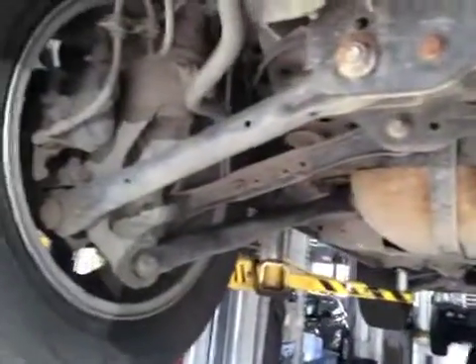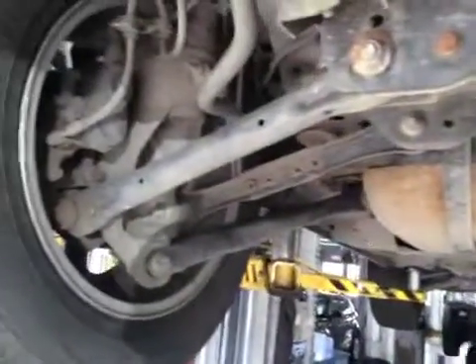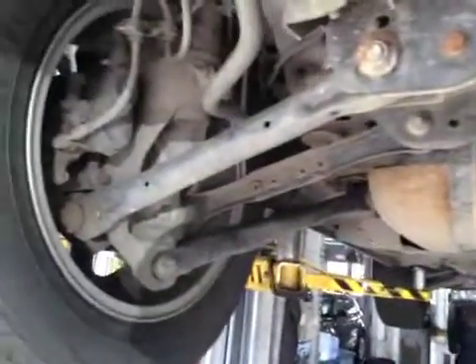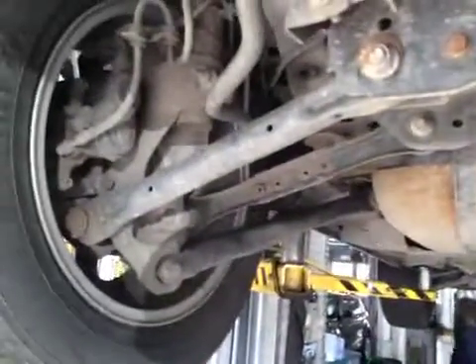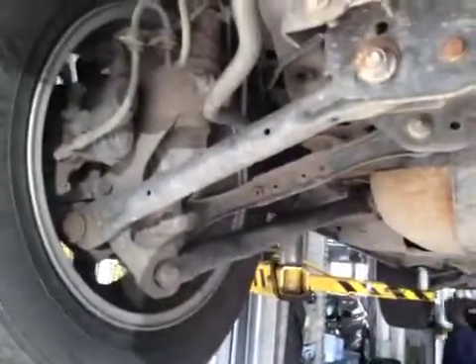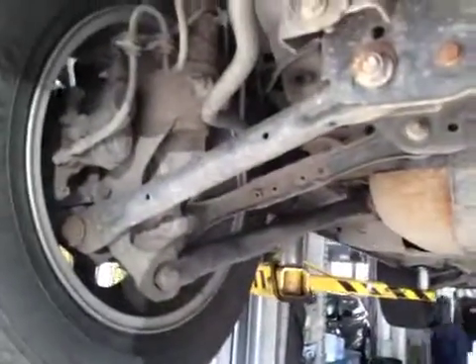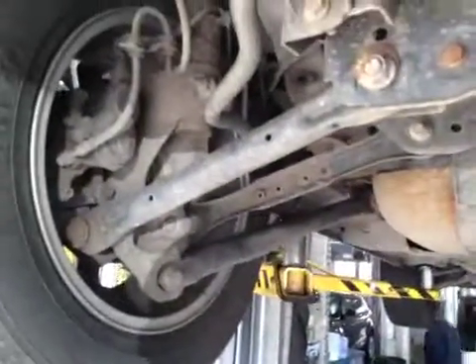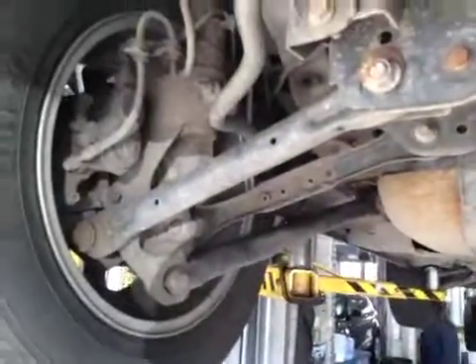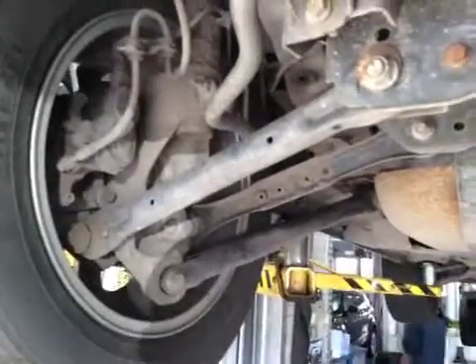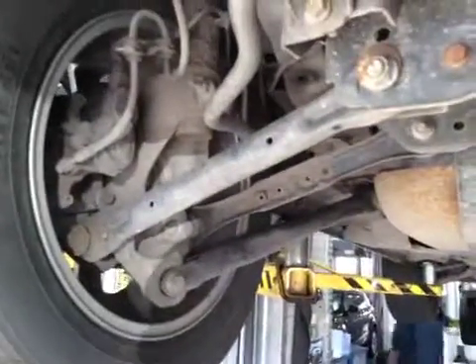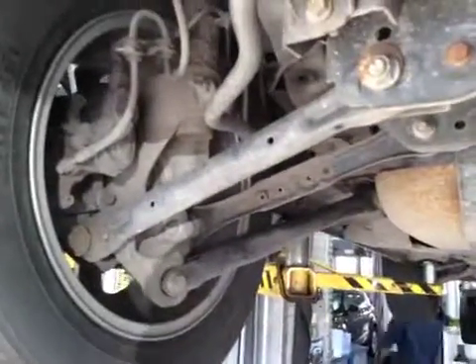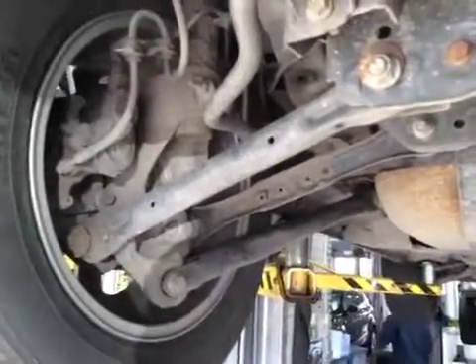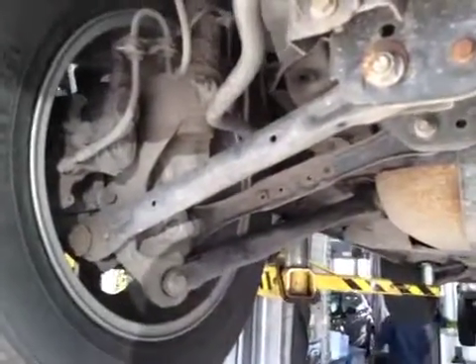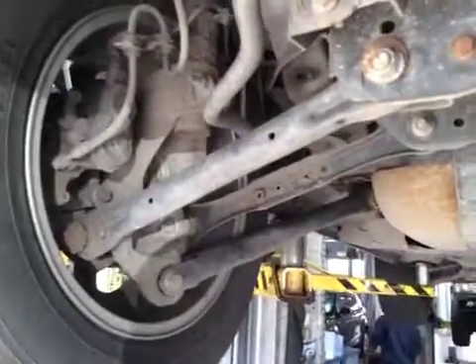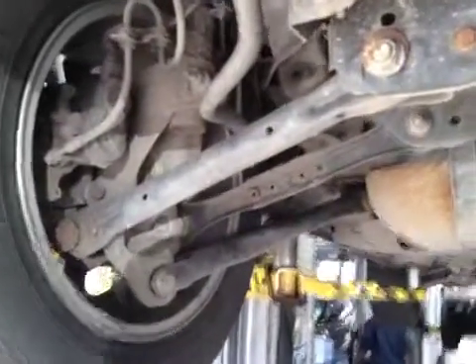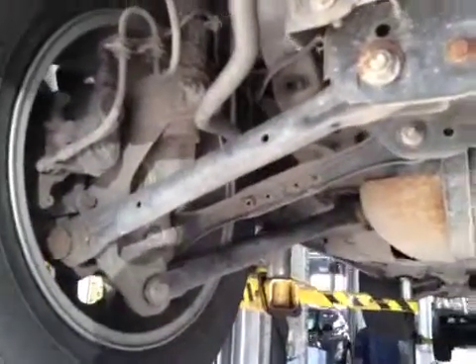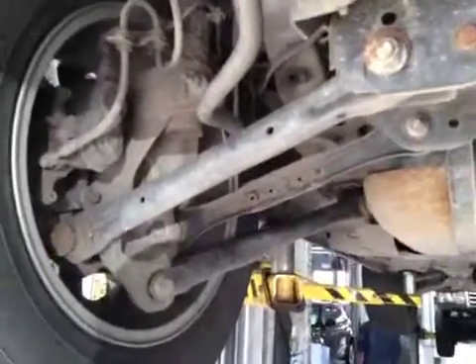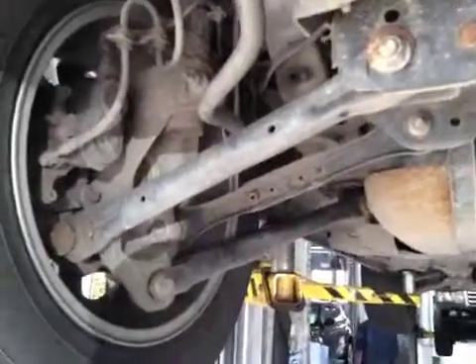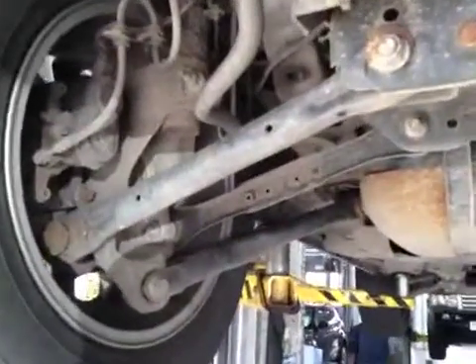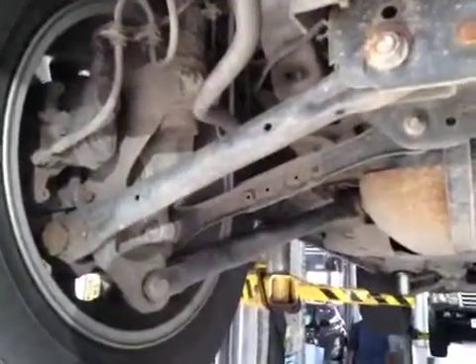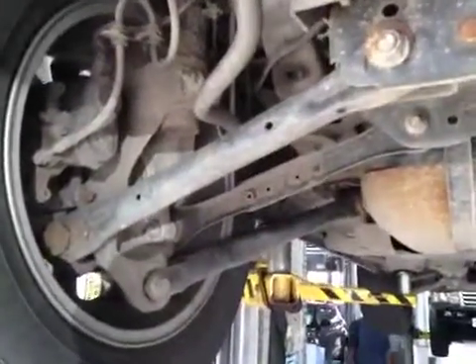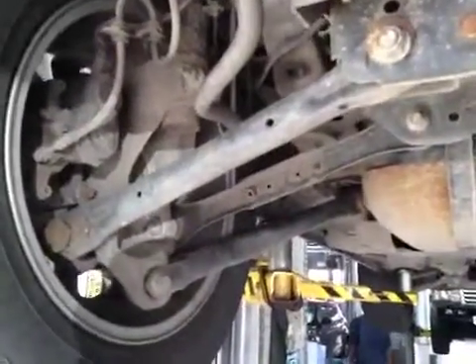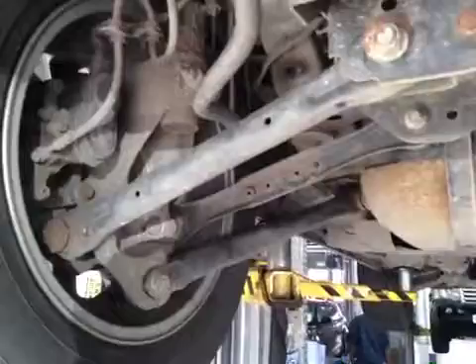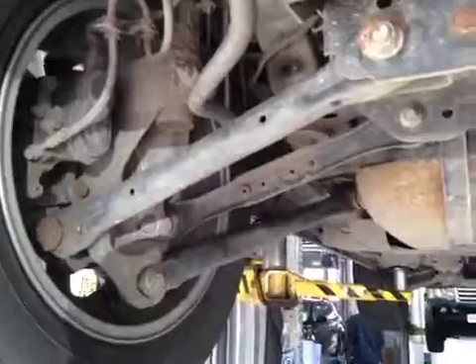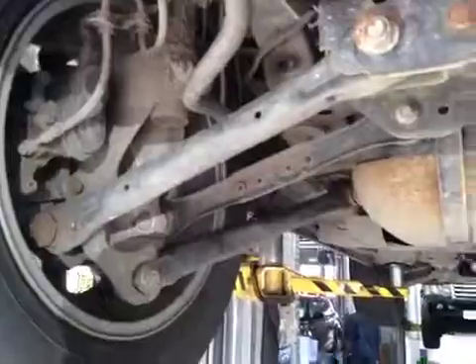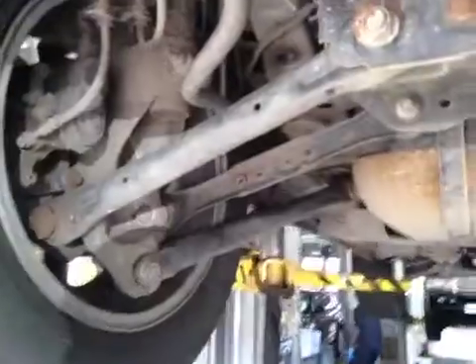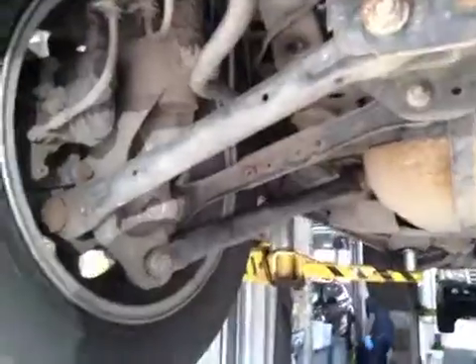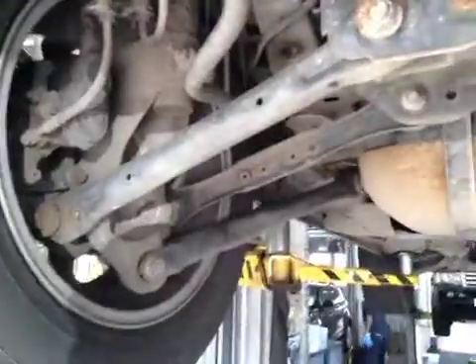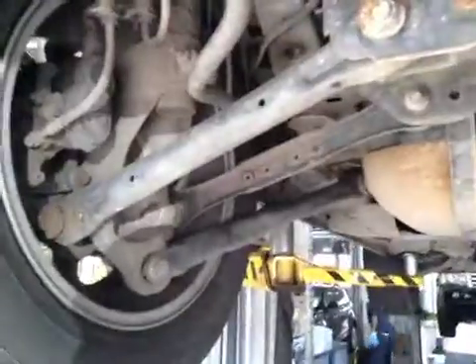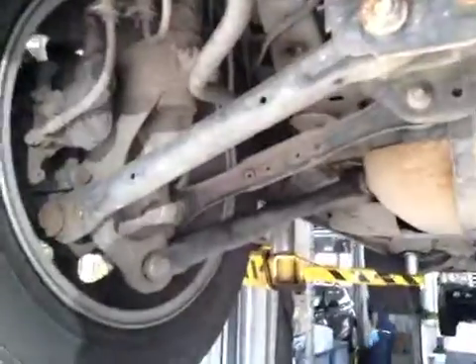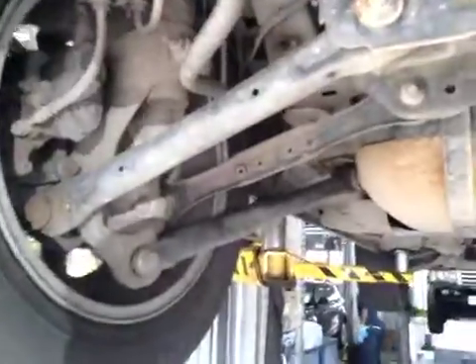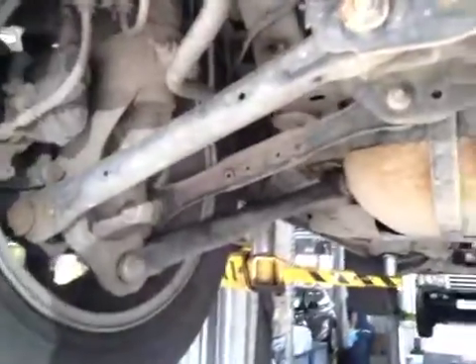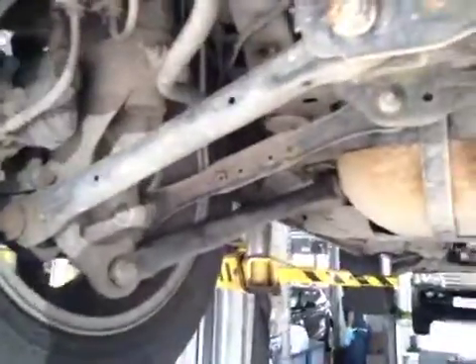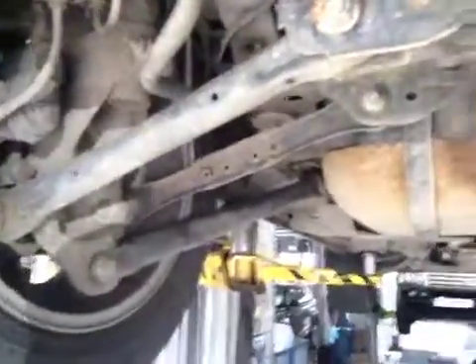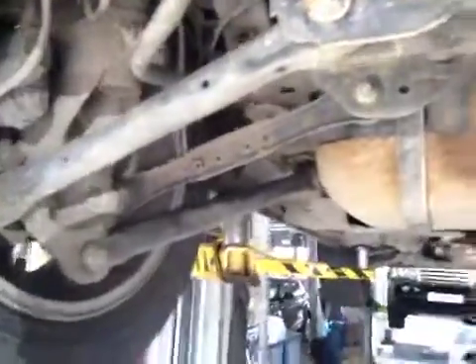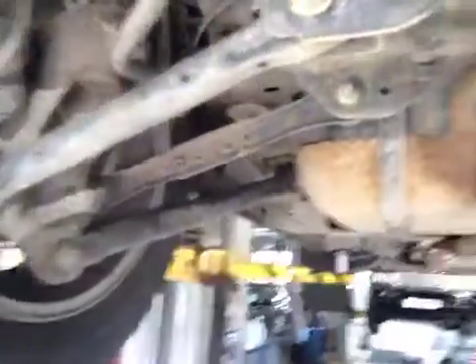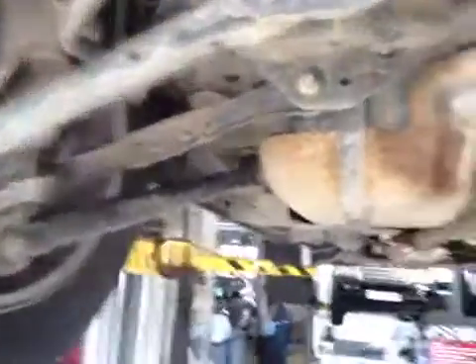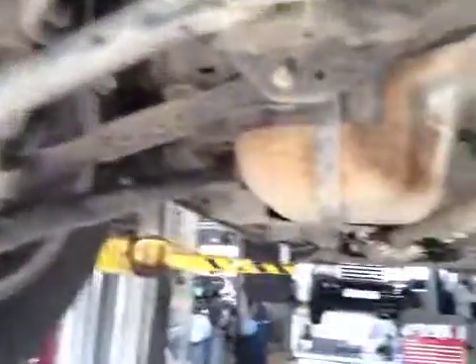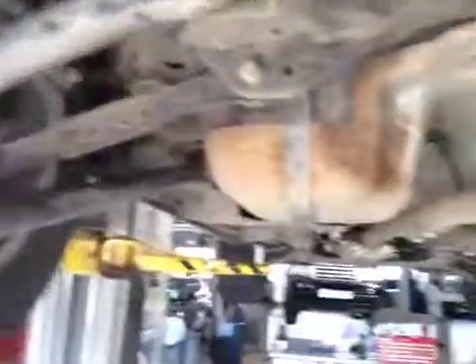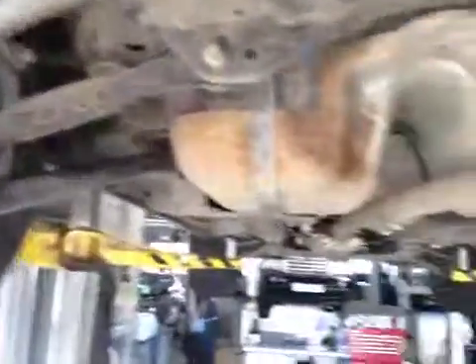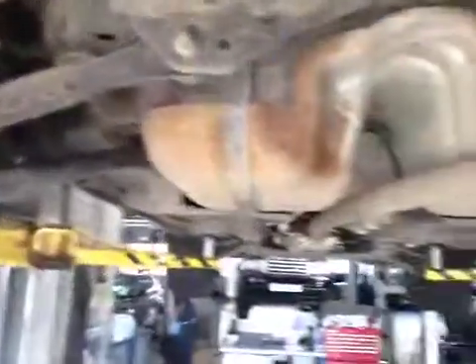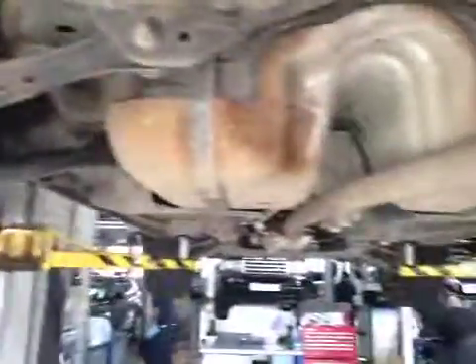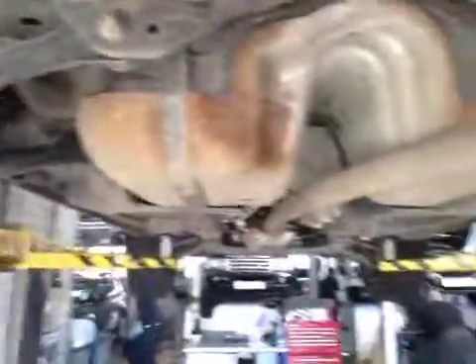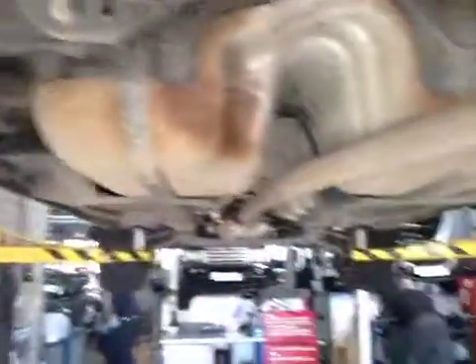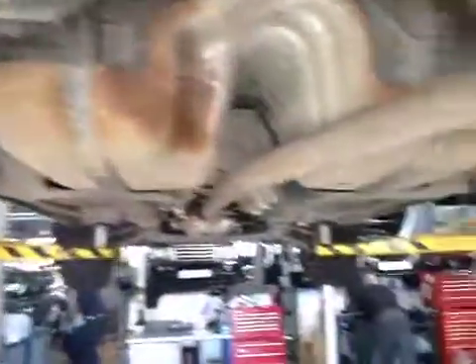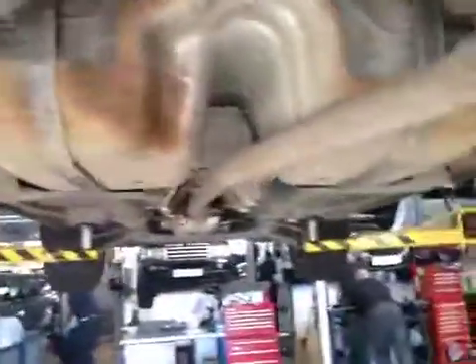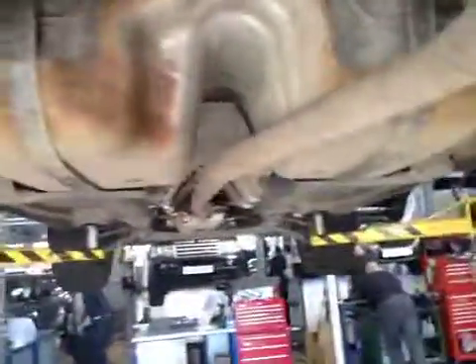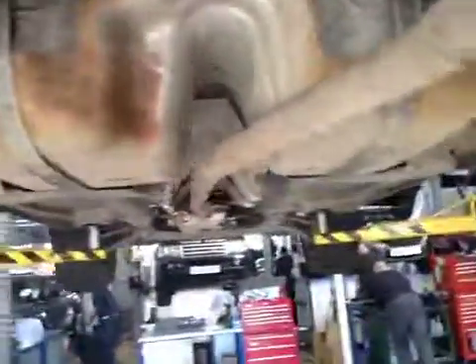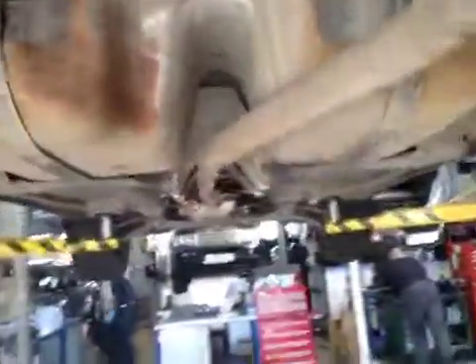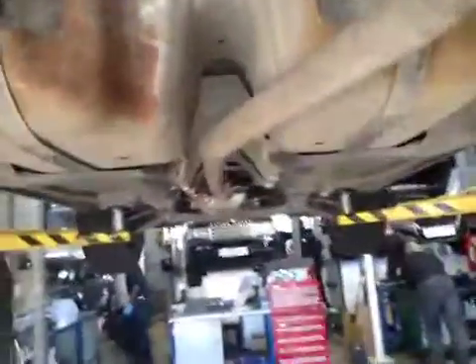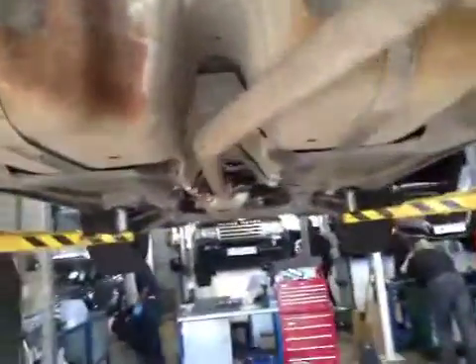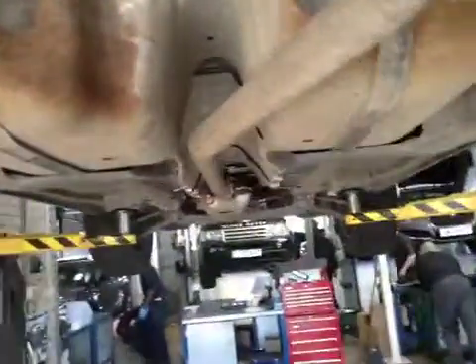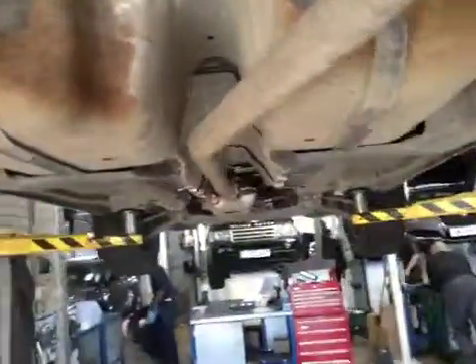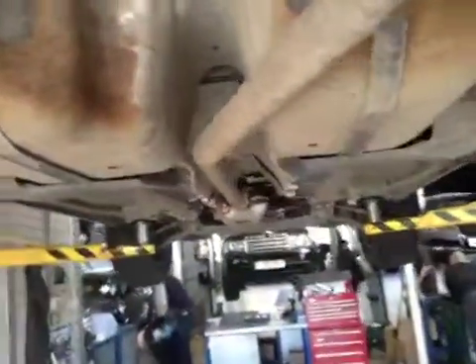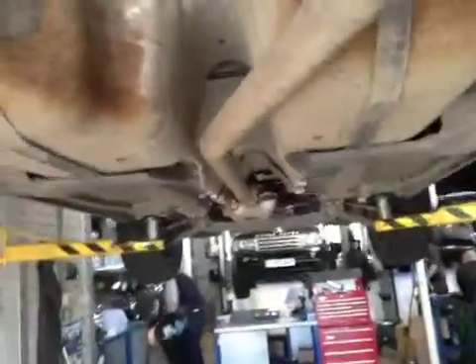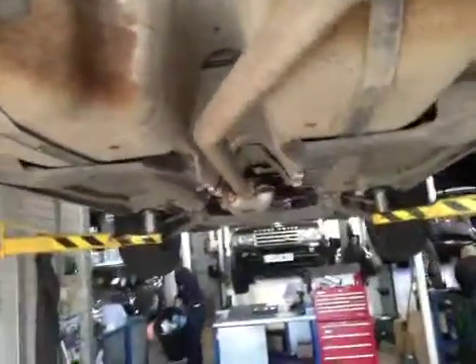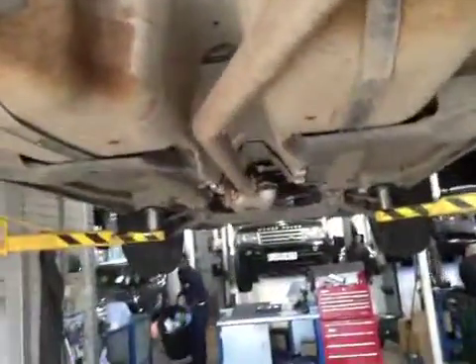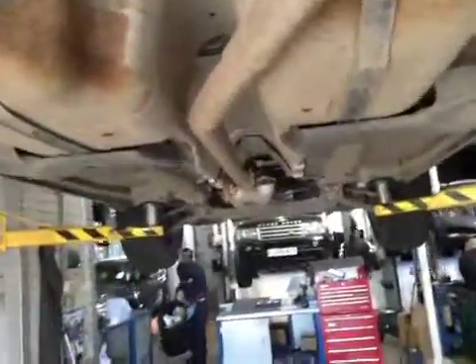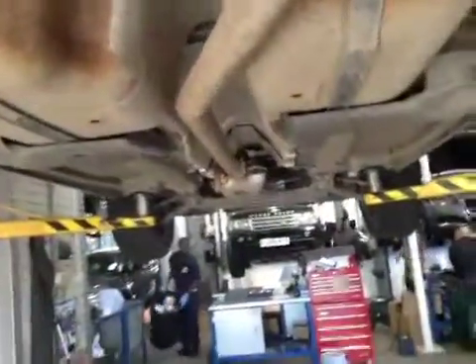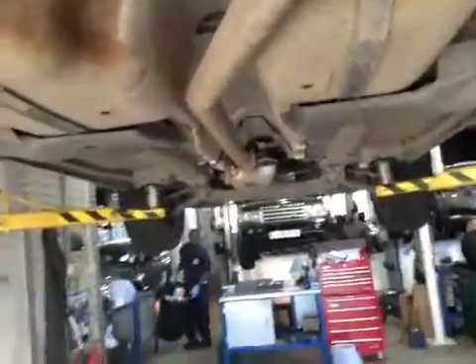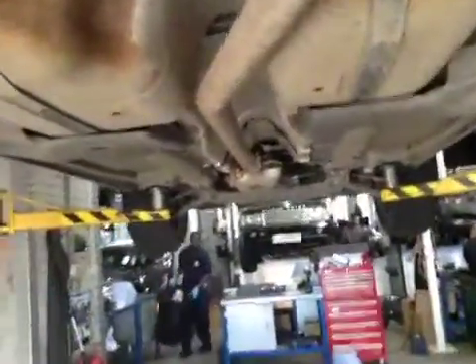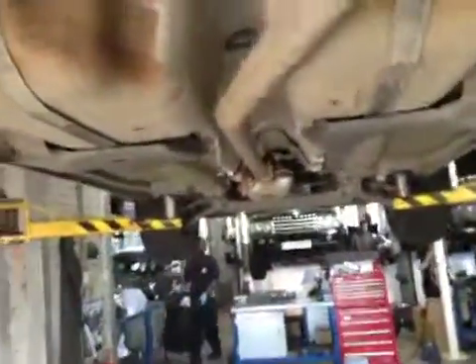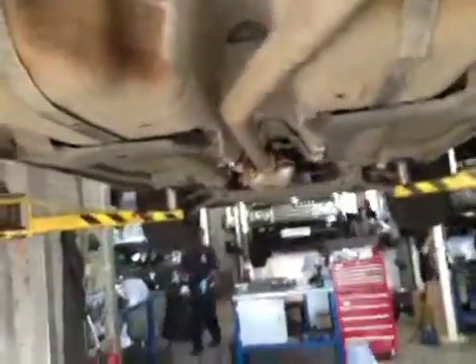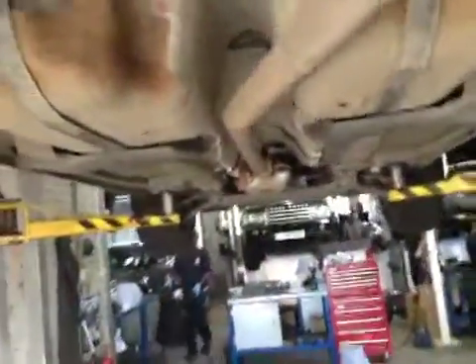All the wheel arch liners are free of any damage around the rear wheels. The exhaust system is nice and secure, free of any escaping gases.